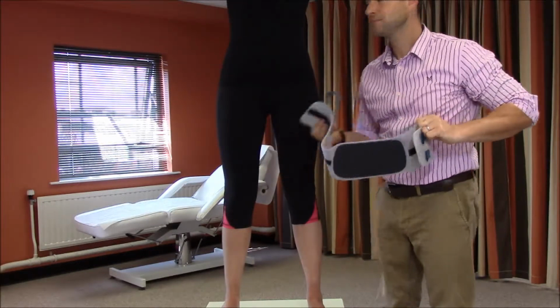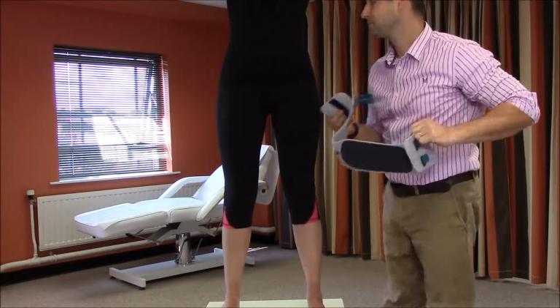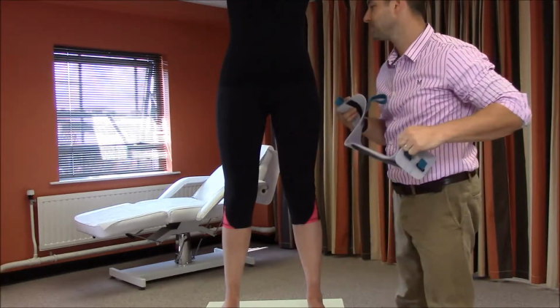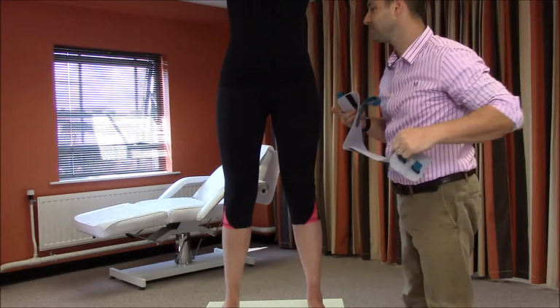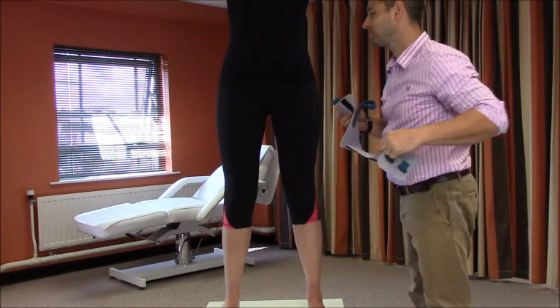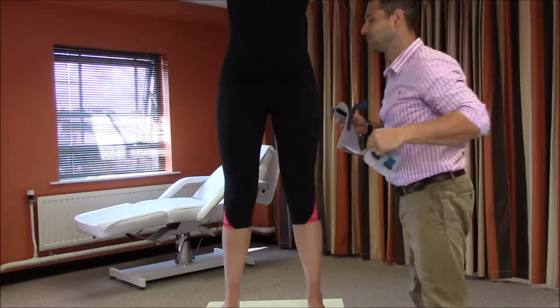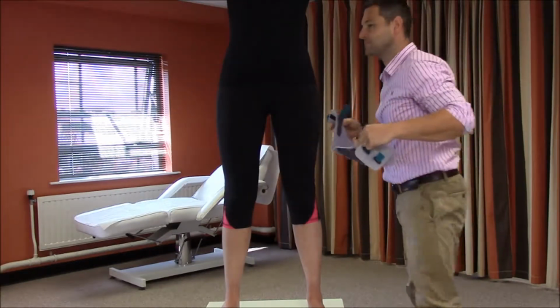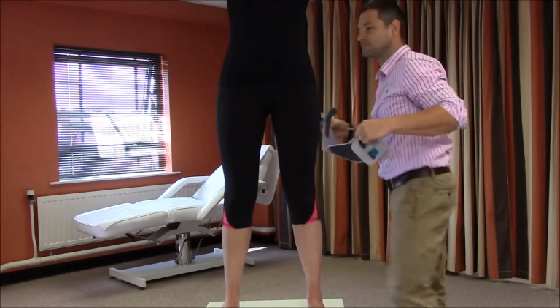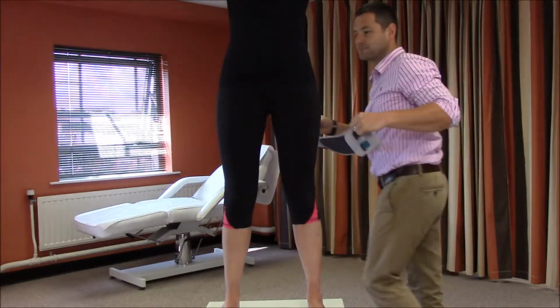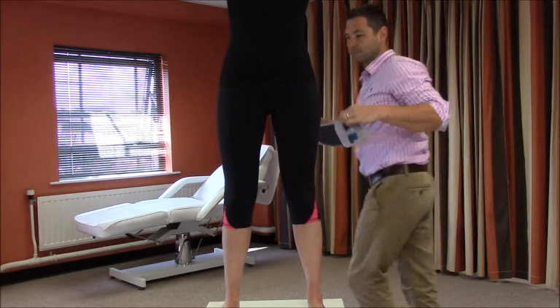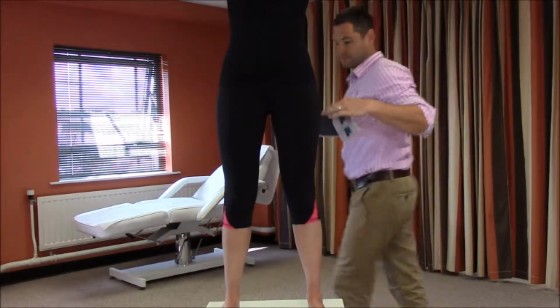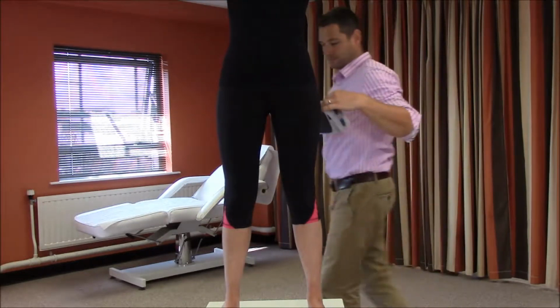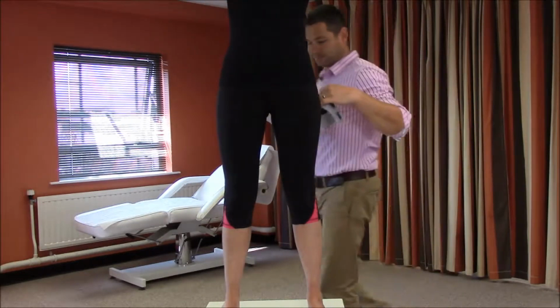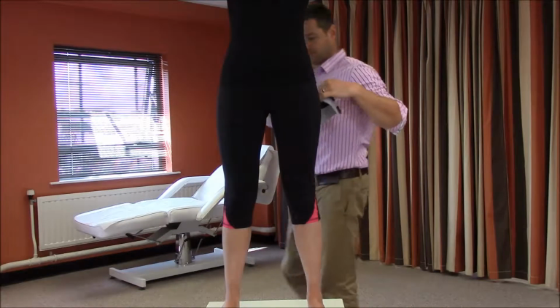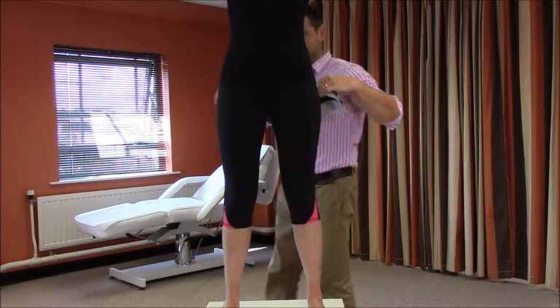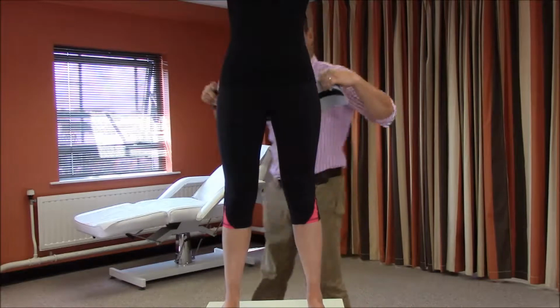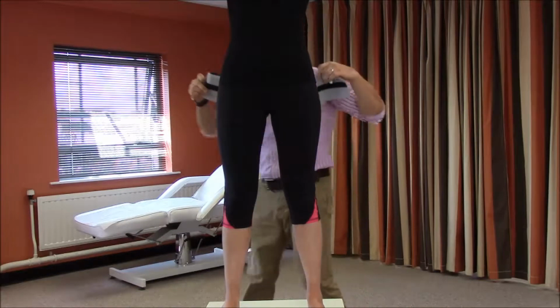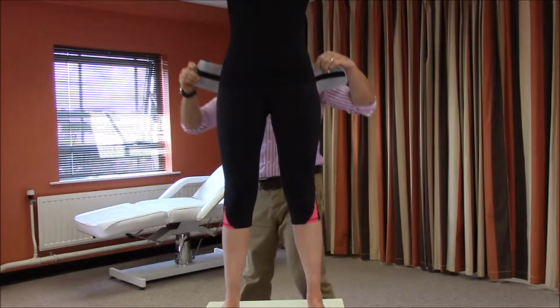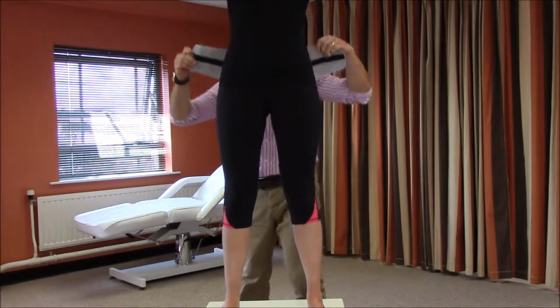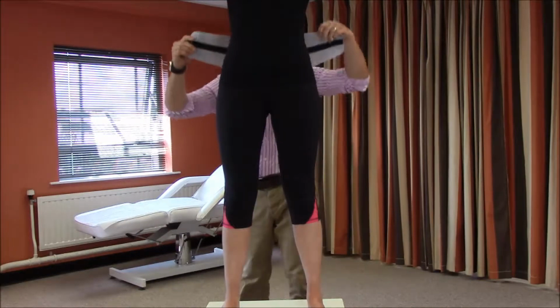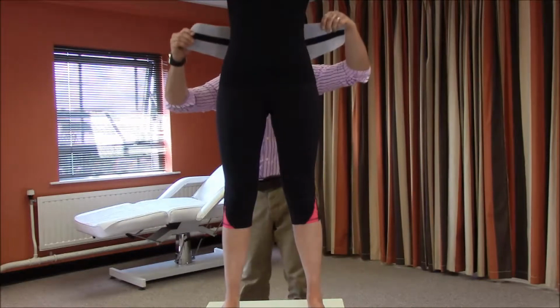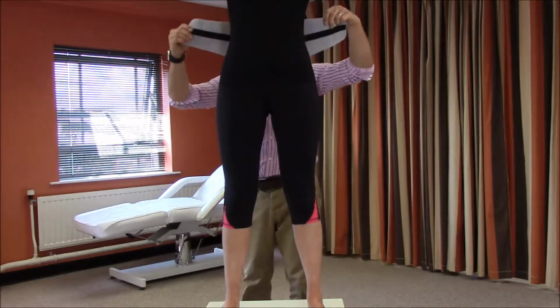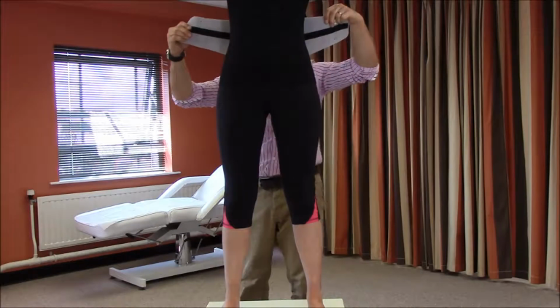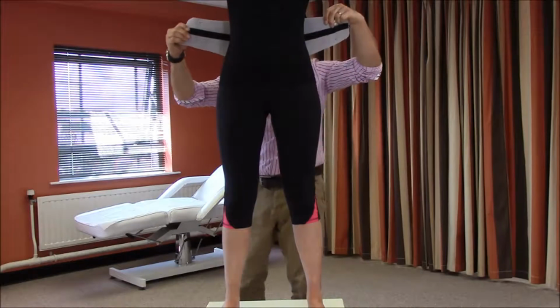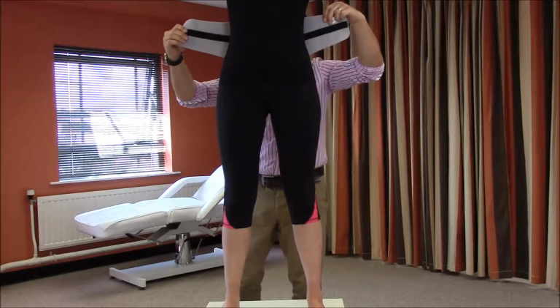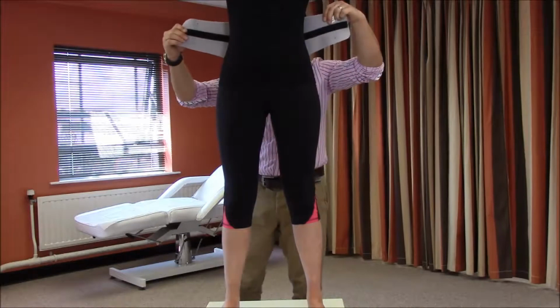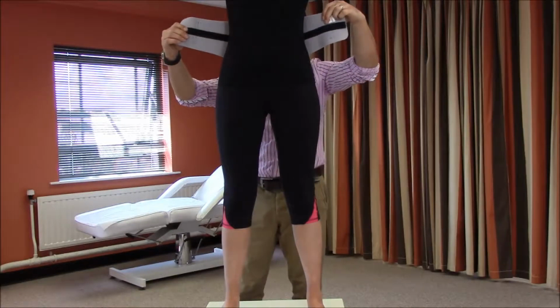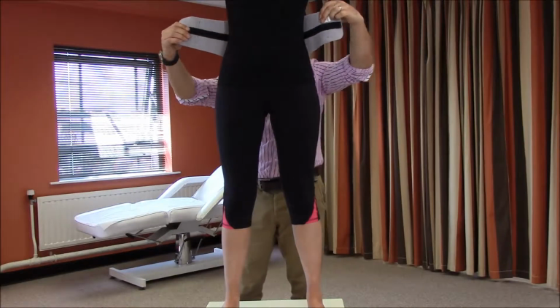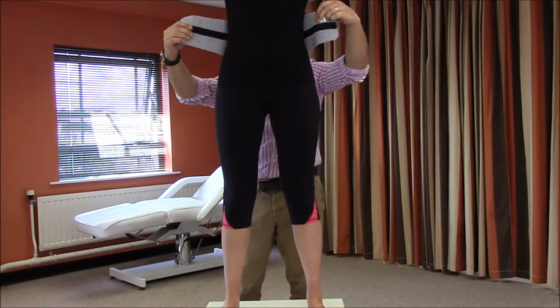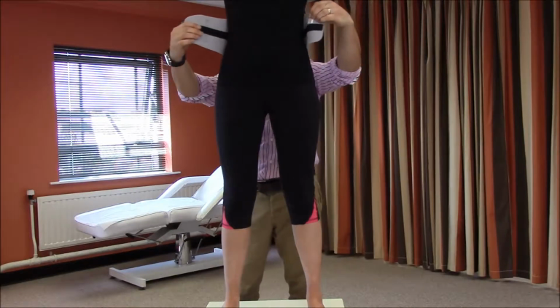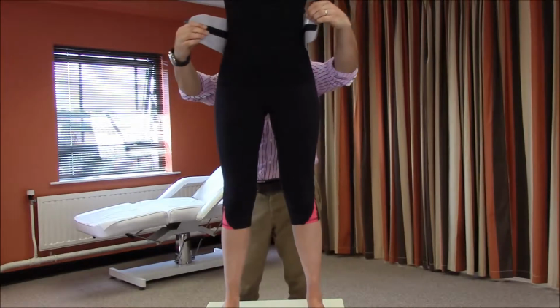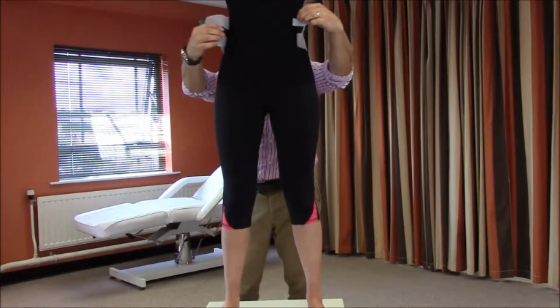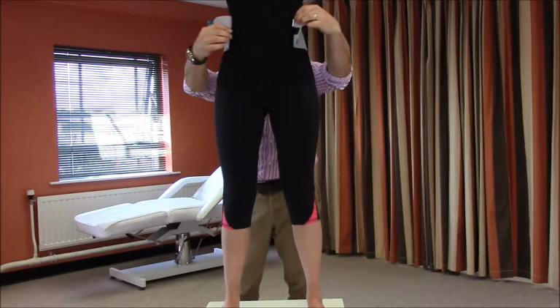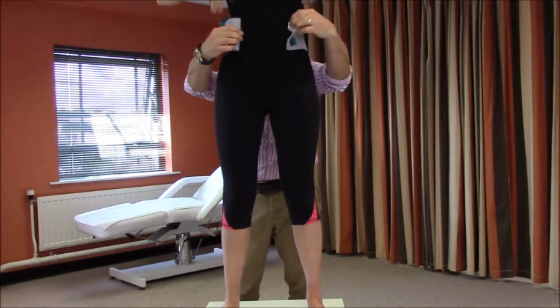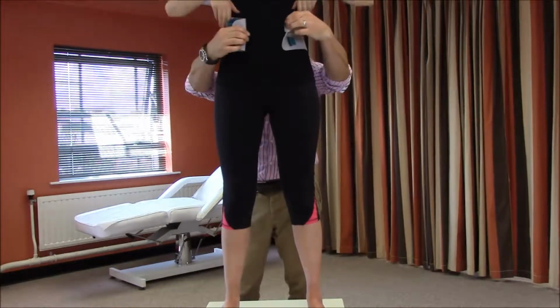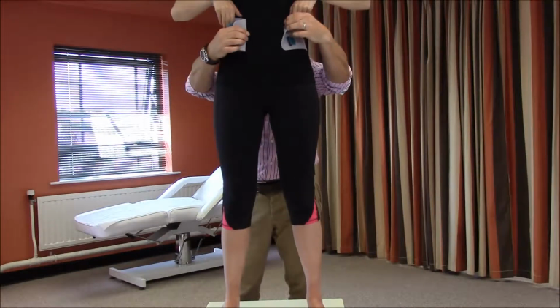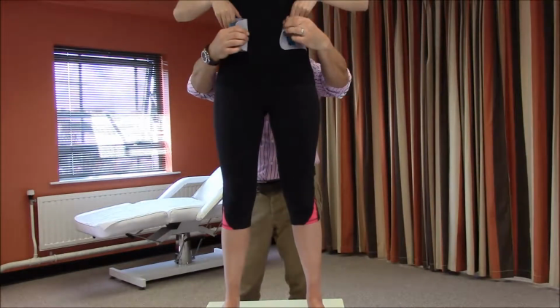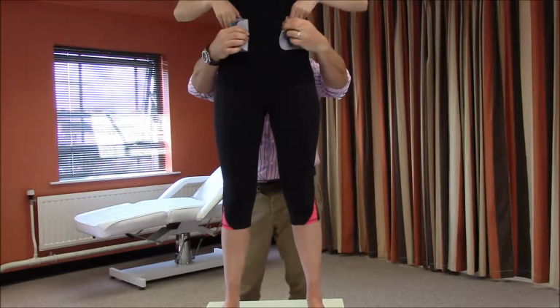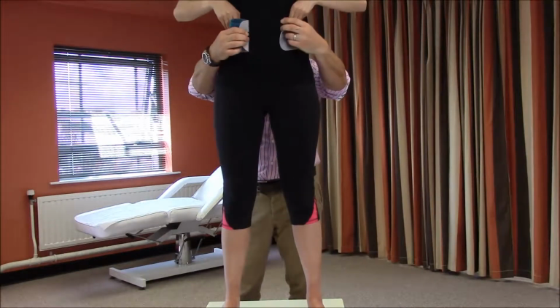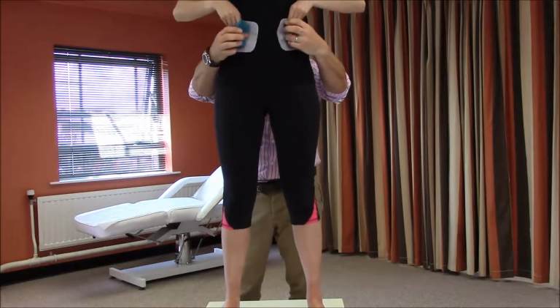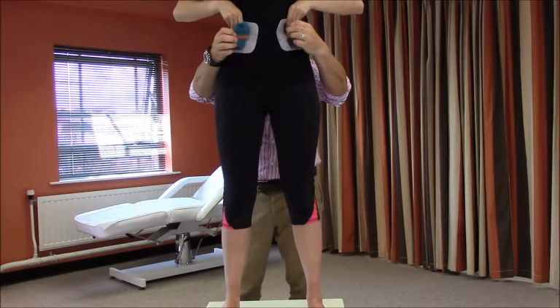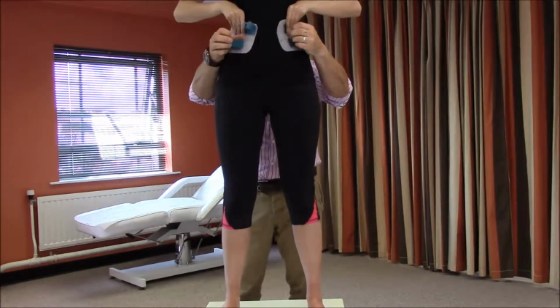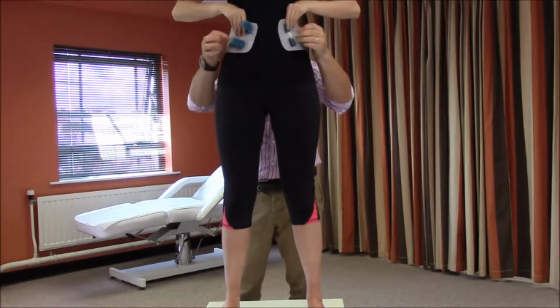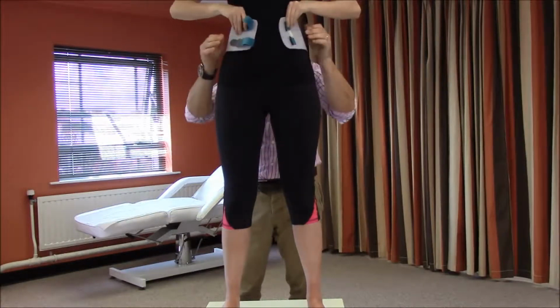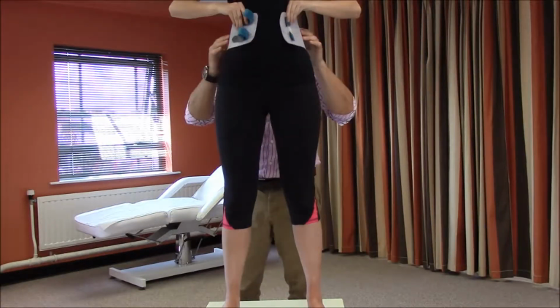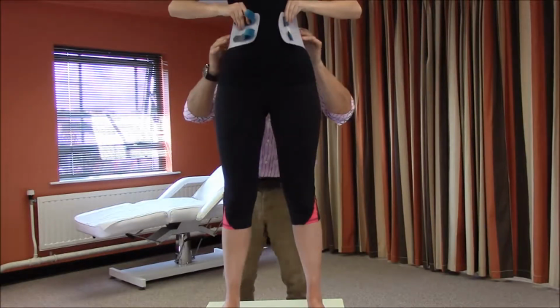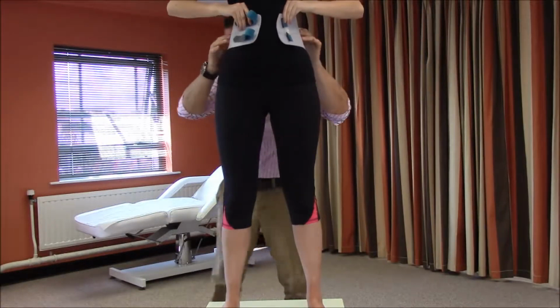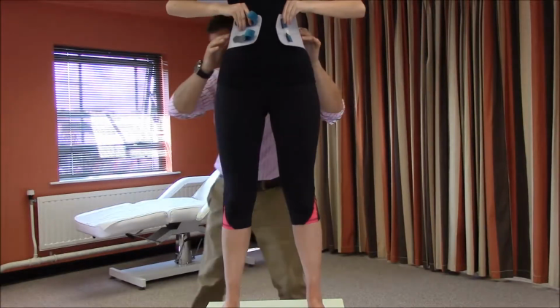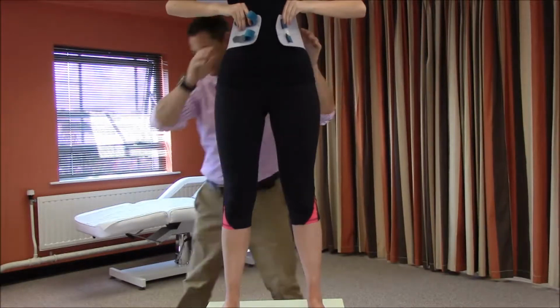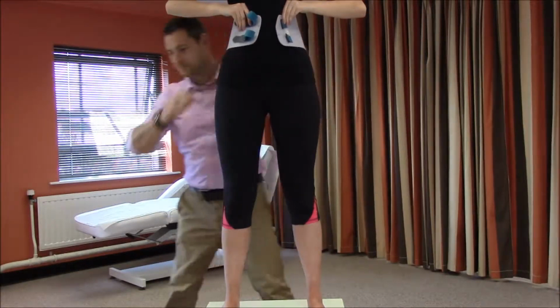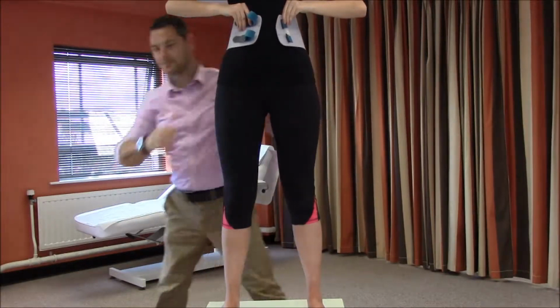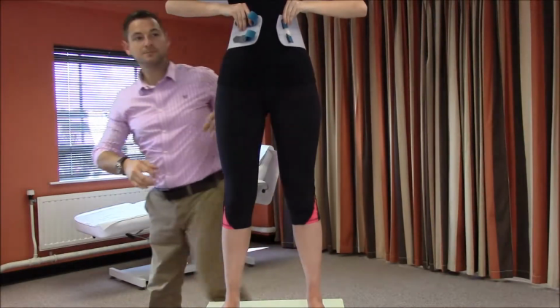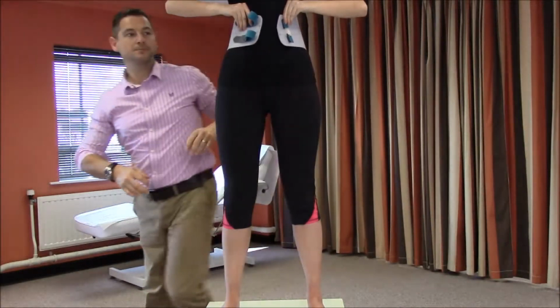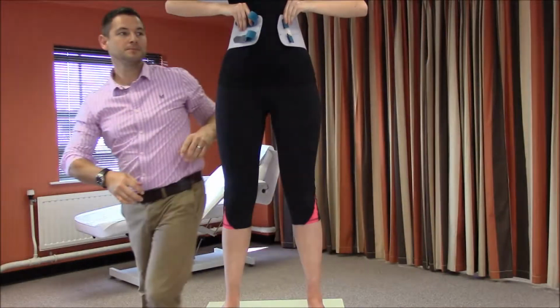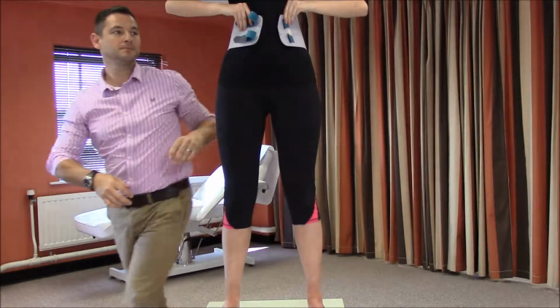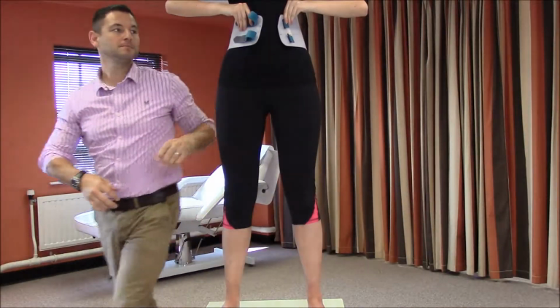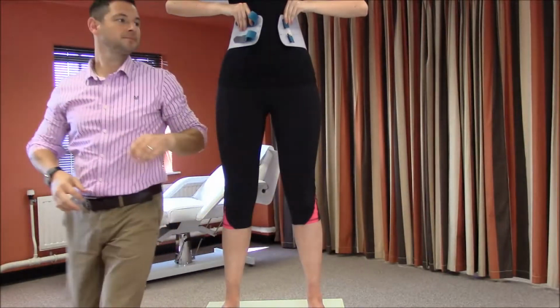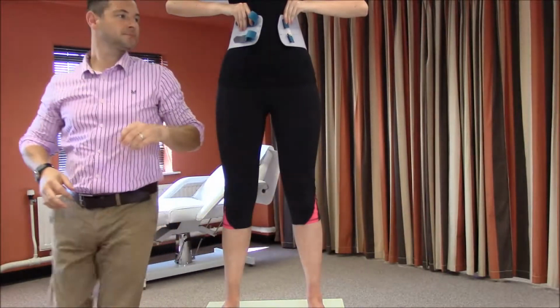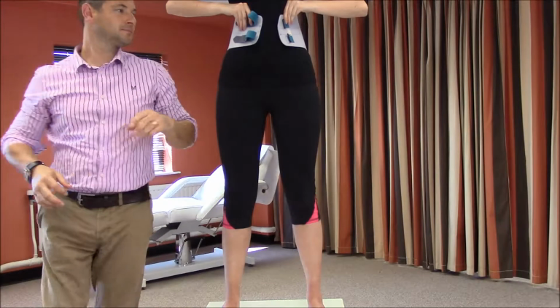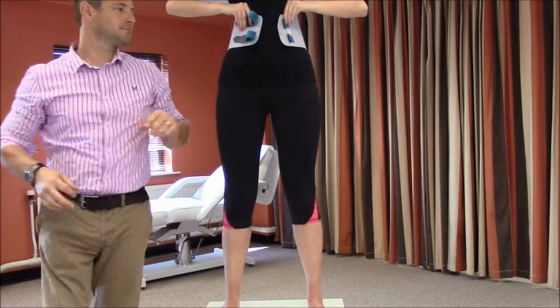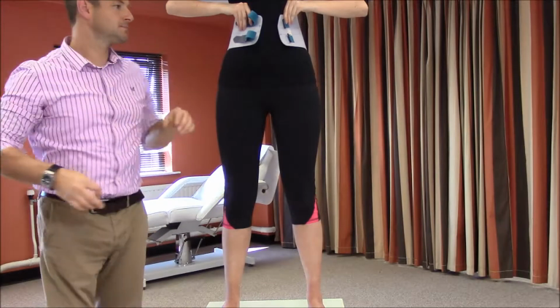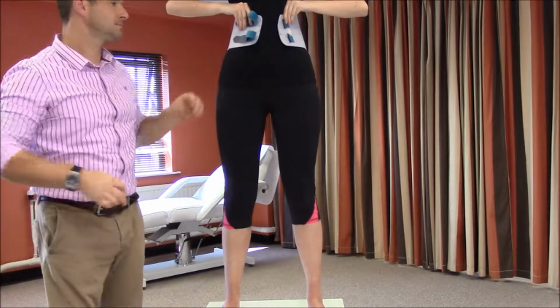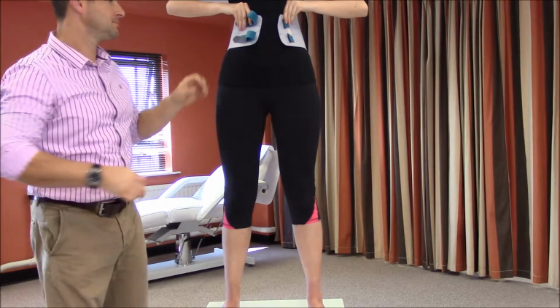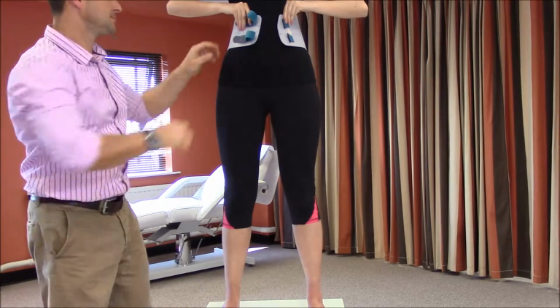Determine whether you wish to use a unilateral or bilateral design, and begin by donning the elasticated abdominal support around the waist.